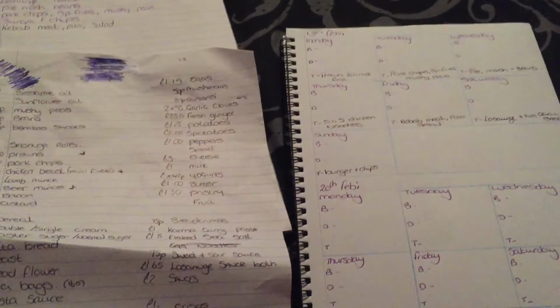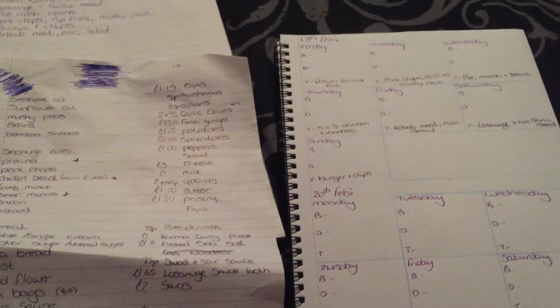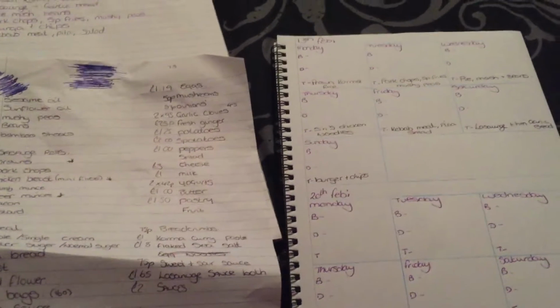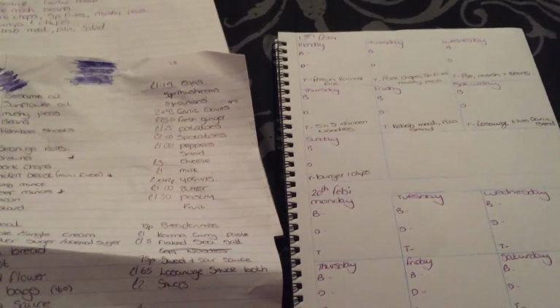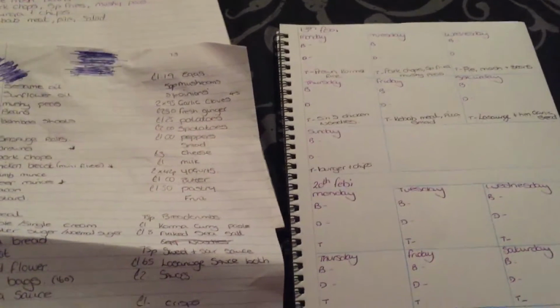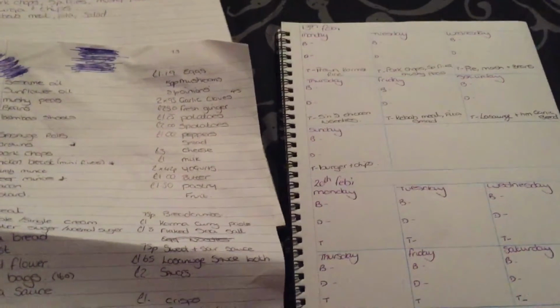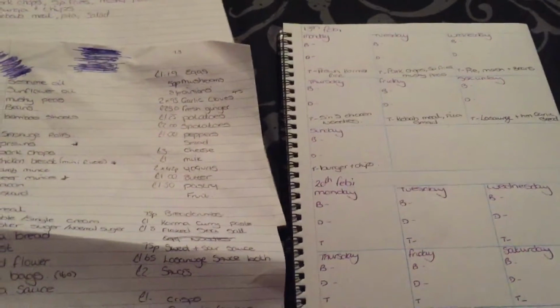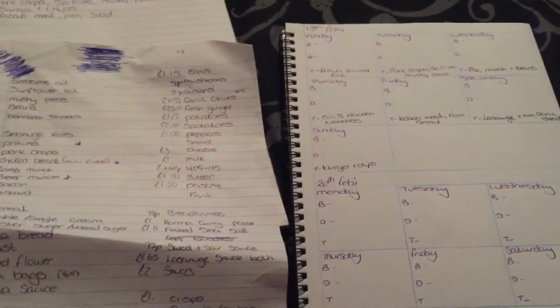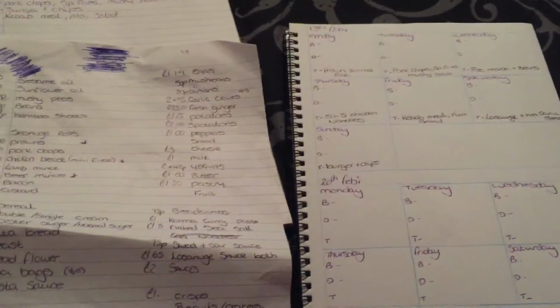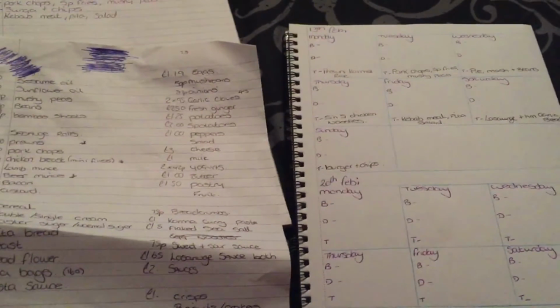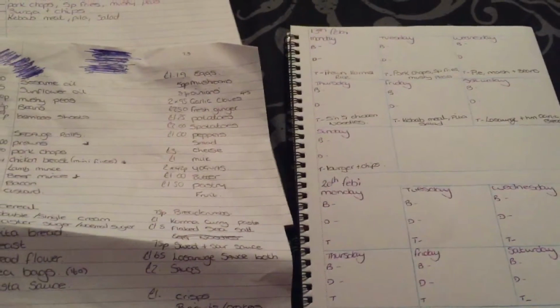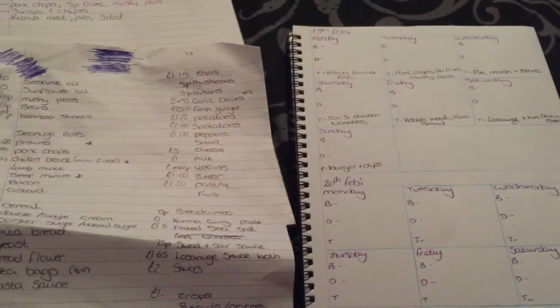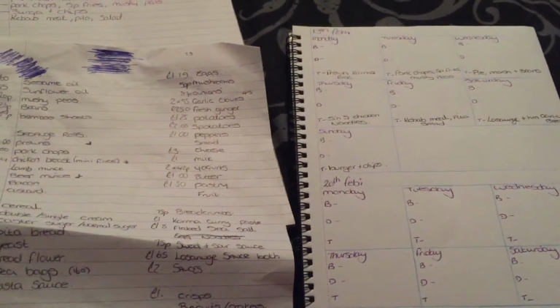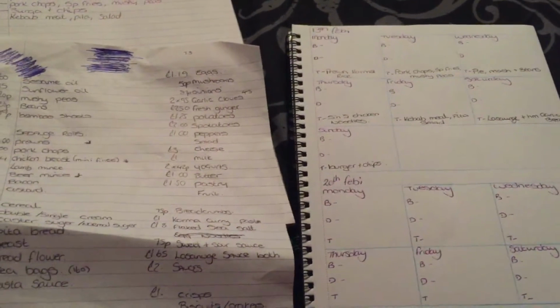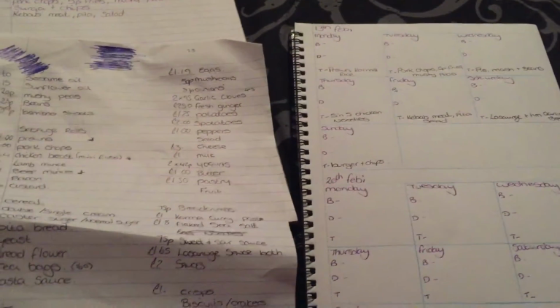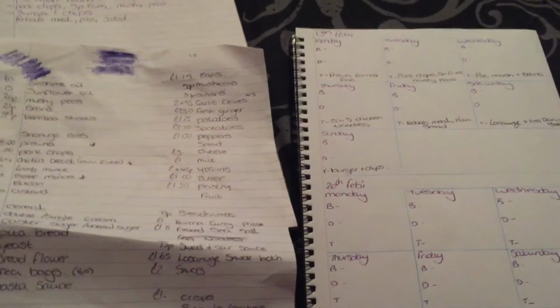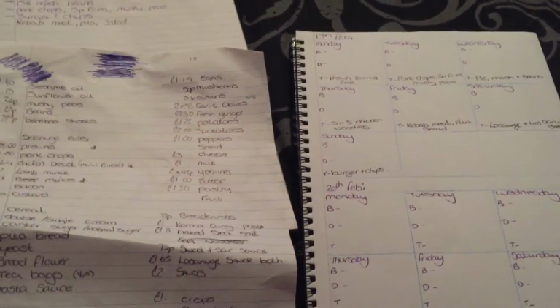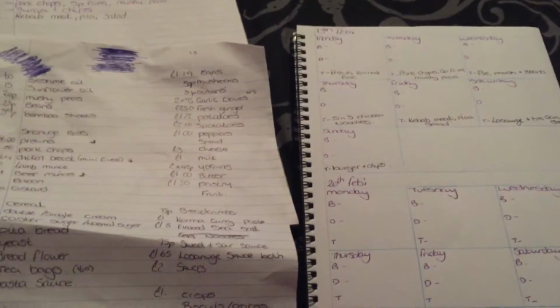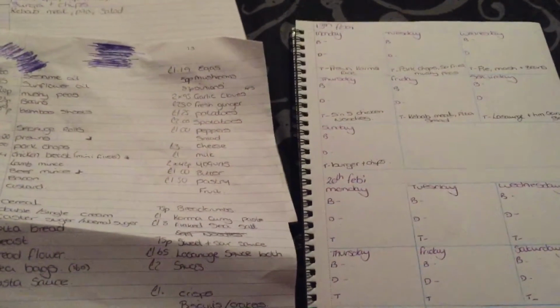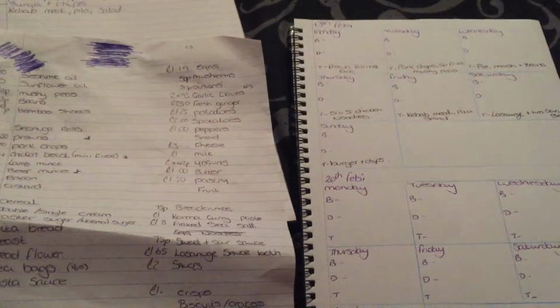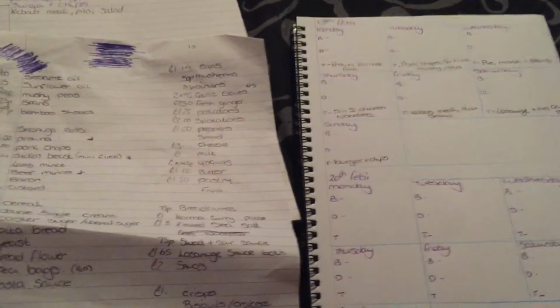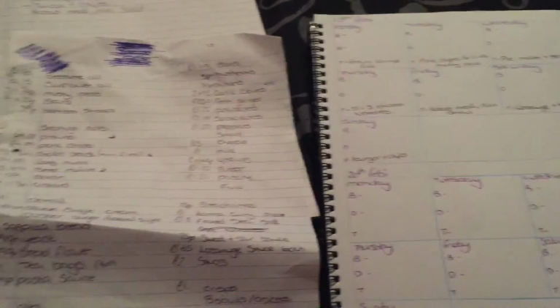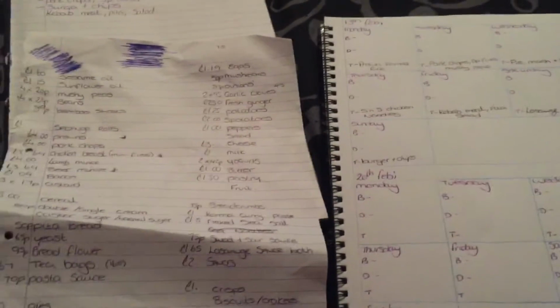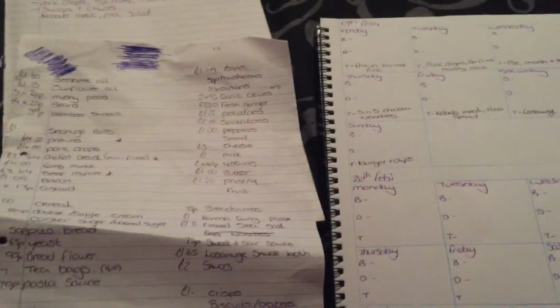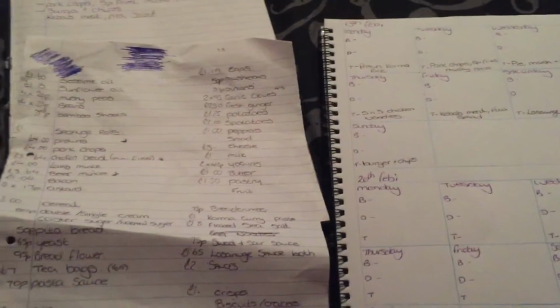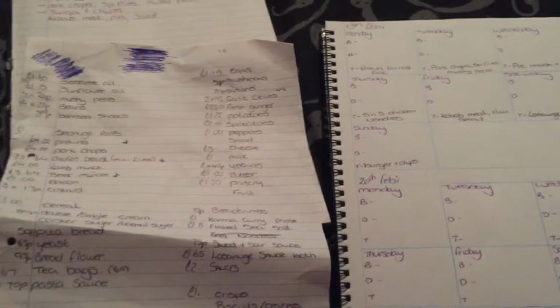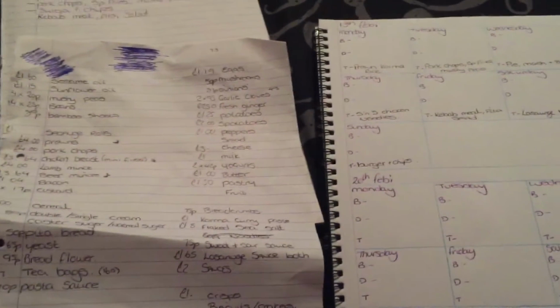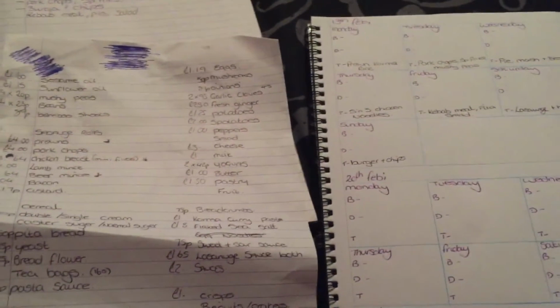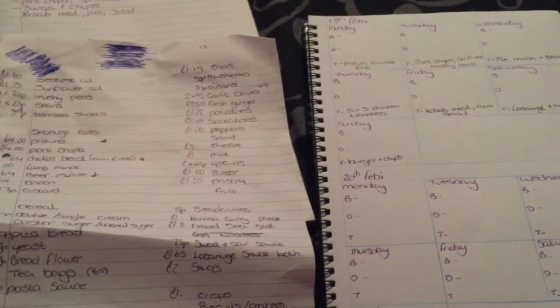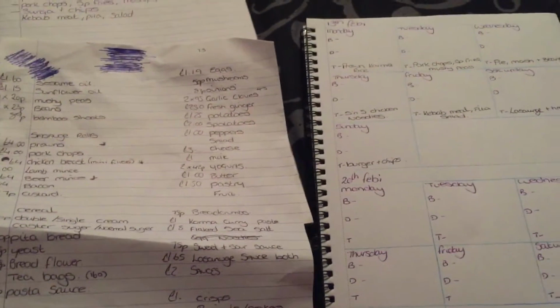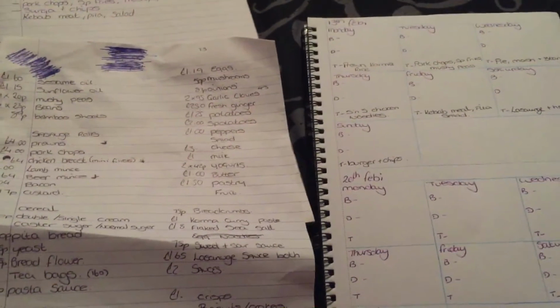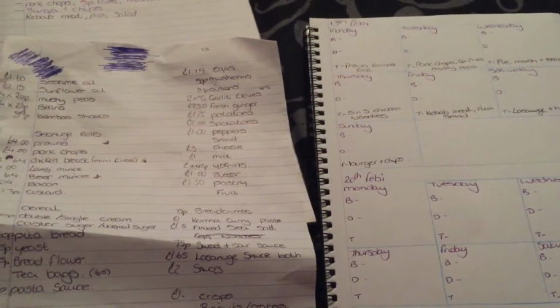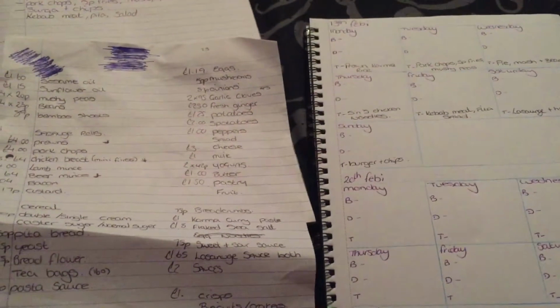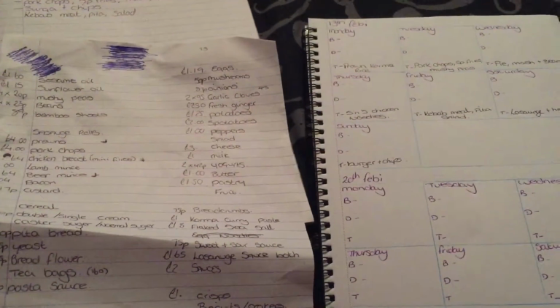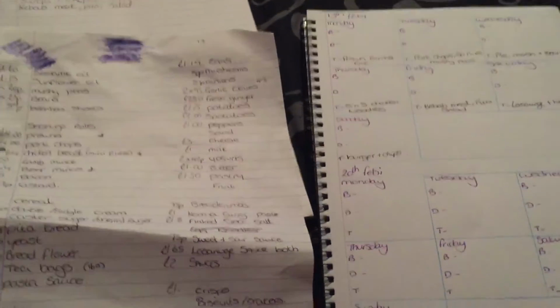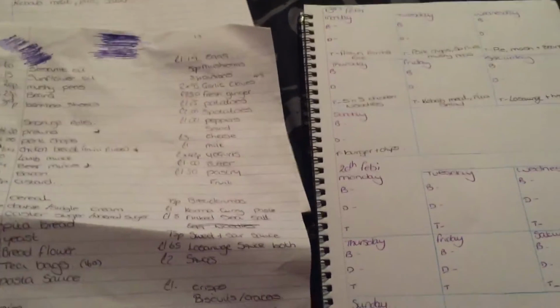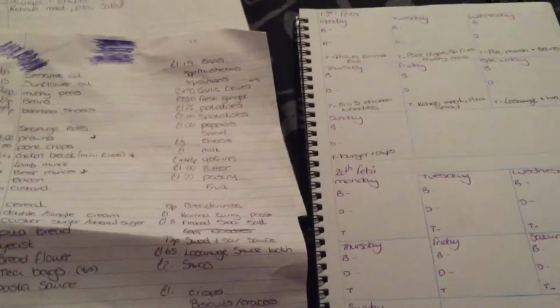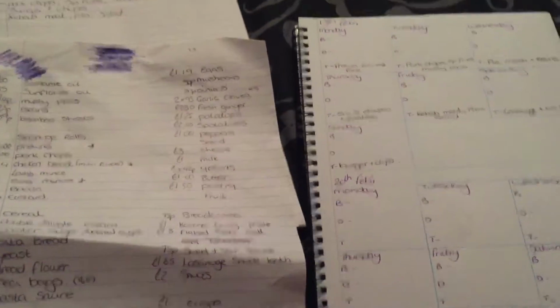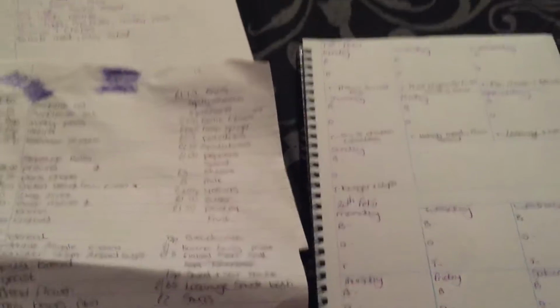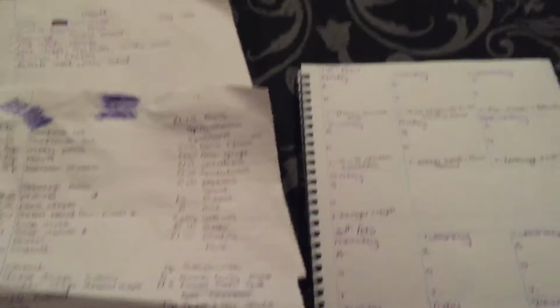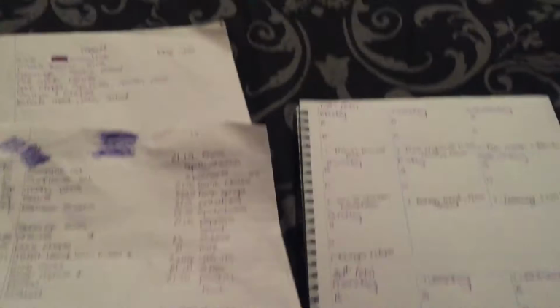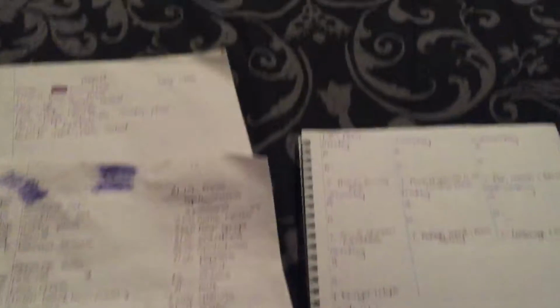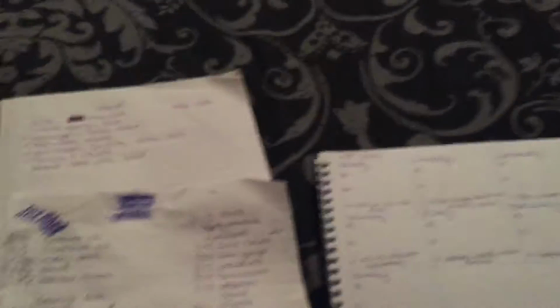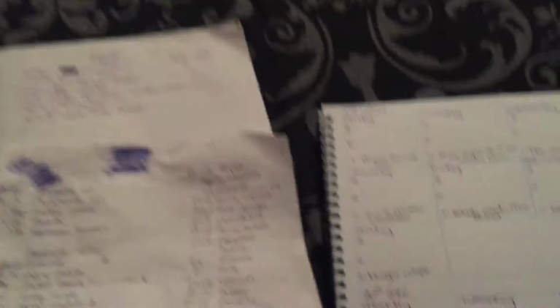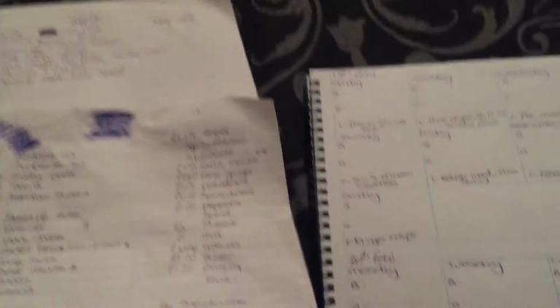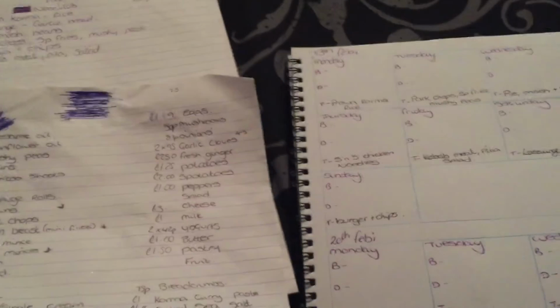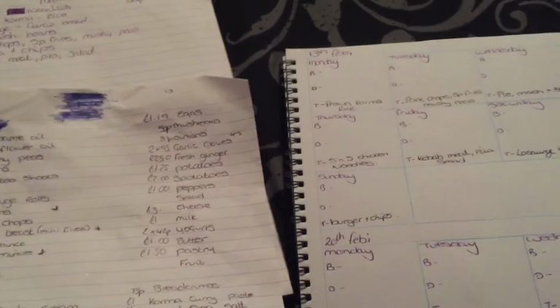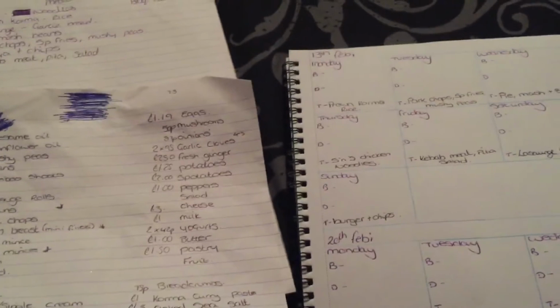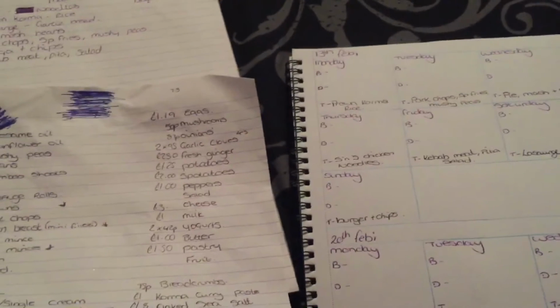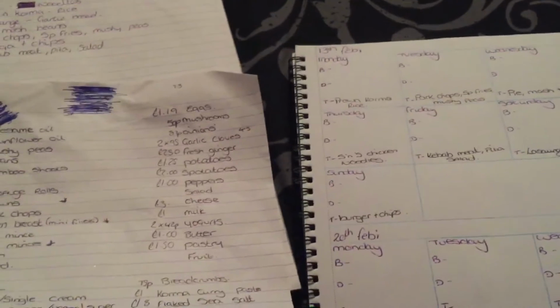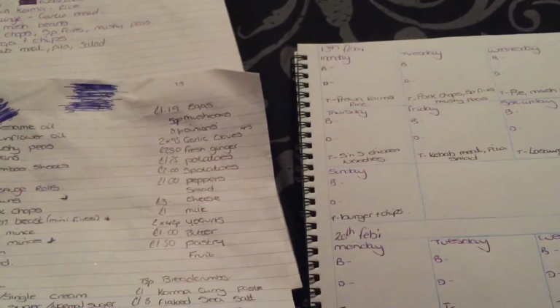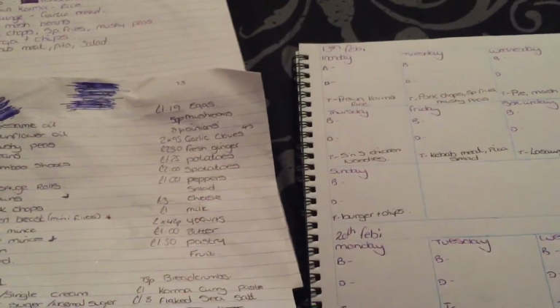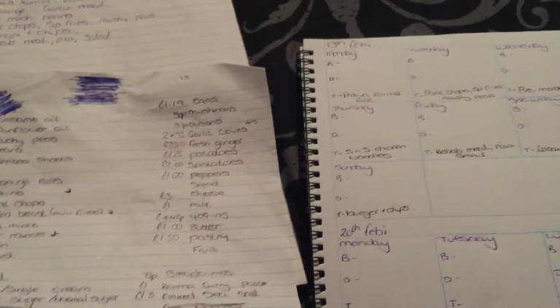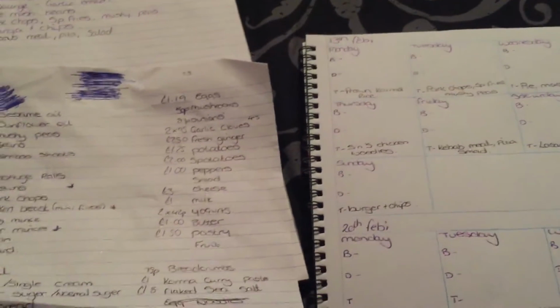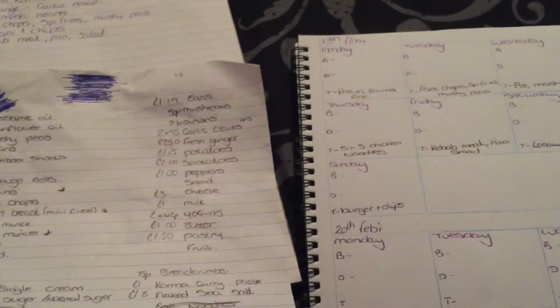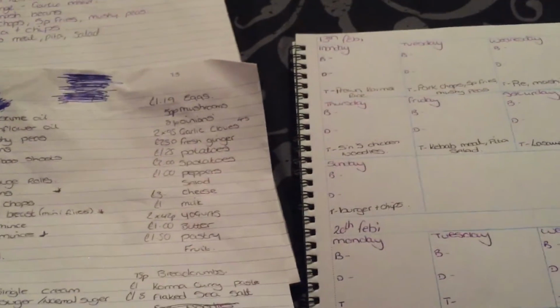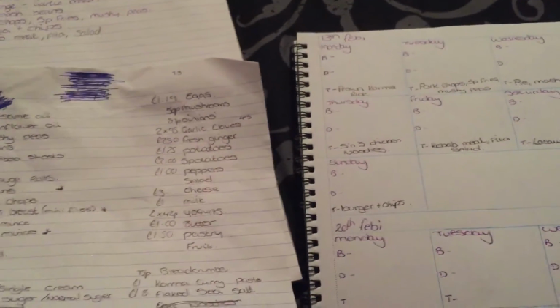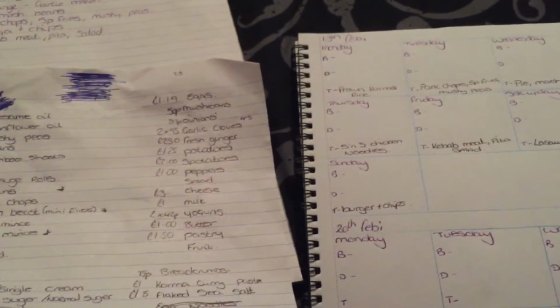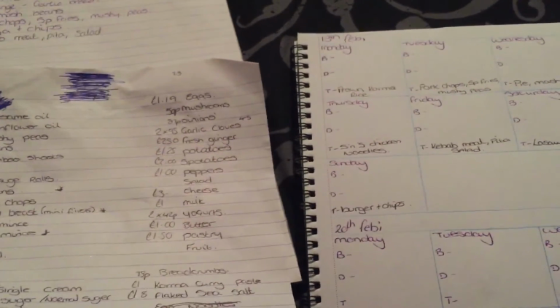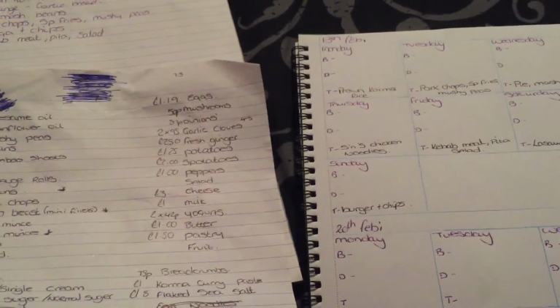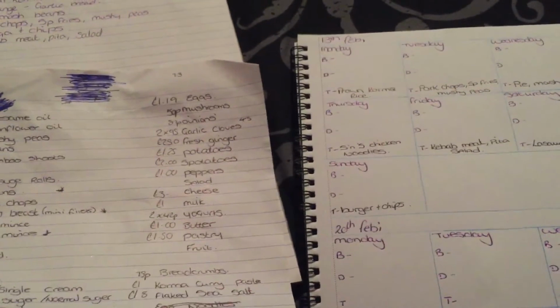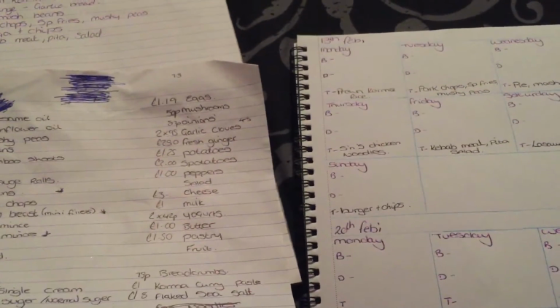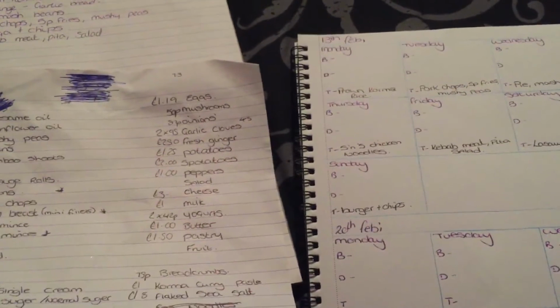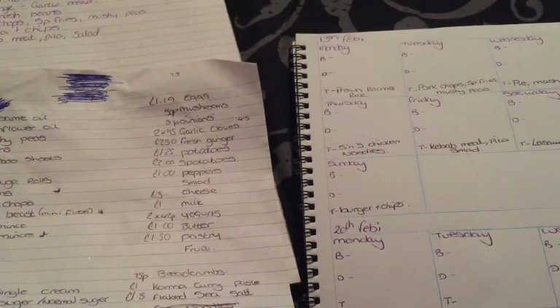Hi guys, welcome back to my channel. I've got a bit of a different video for you guys today. I just thought I'd show you how I do my meal plan for the week.